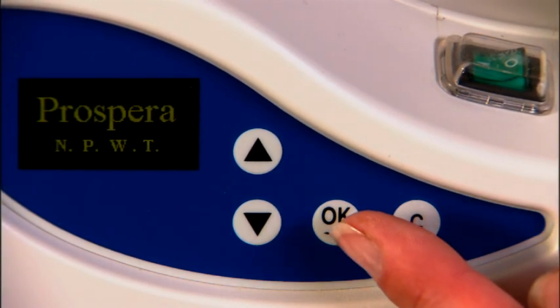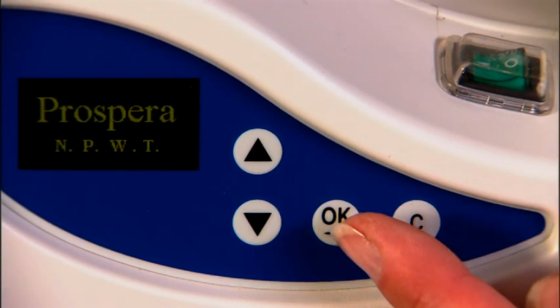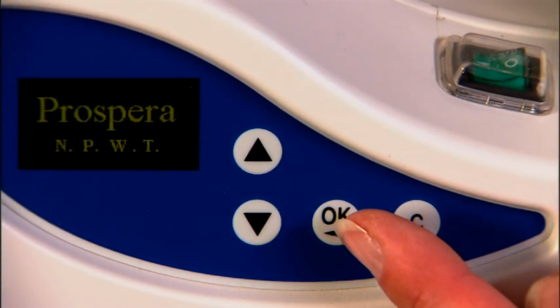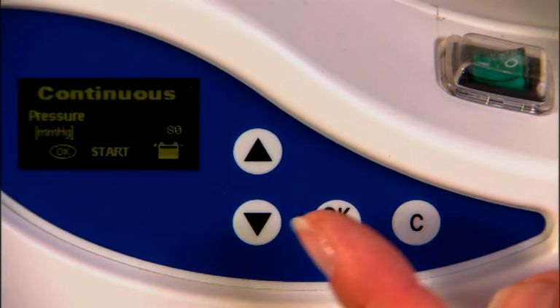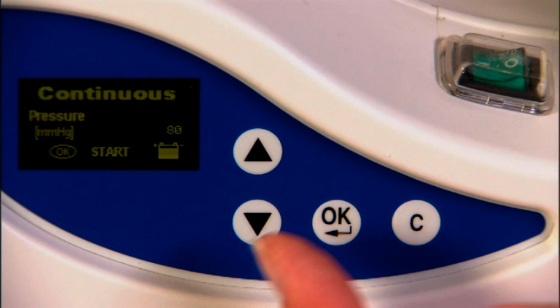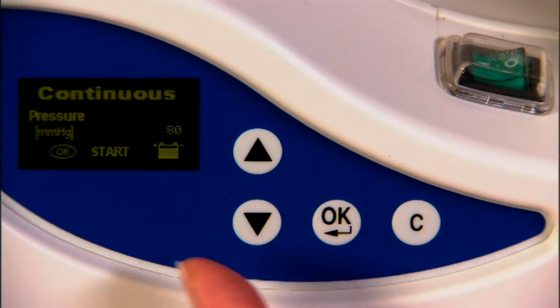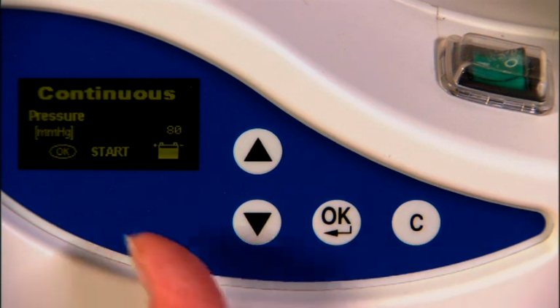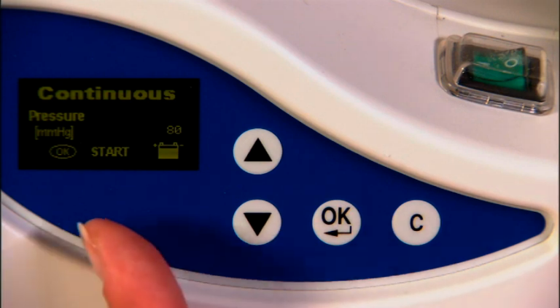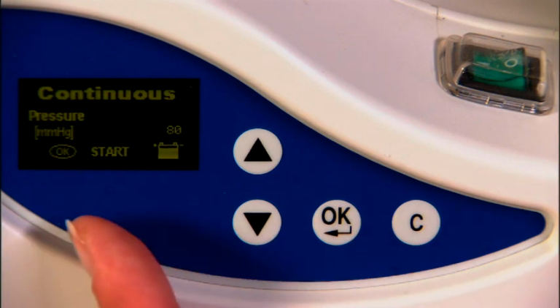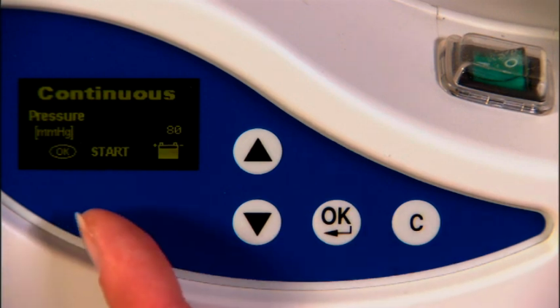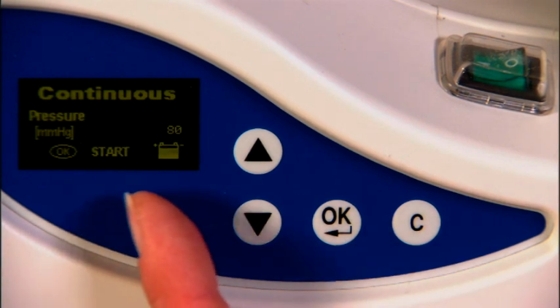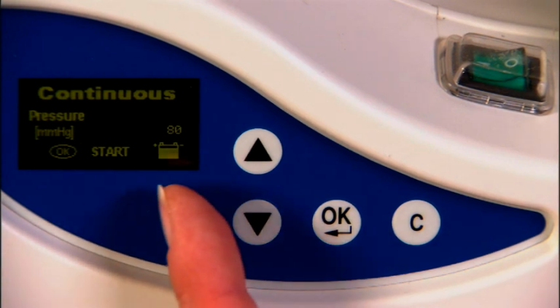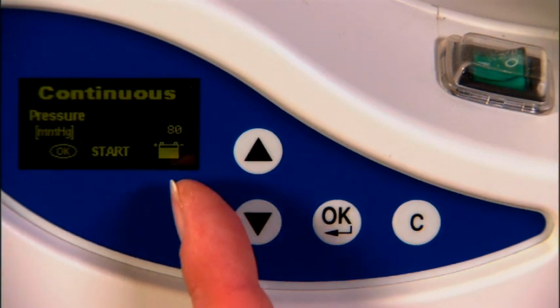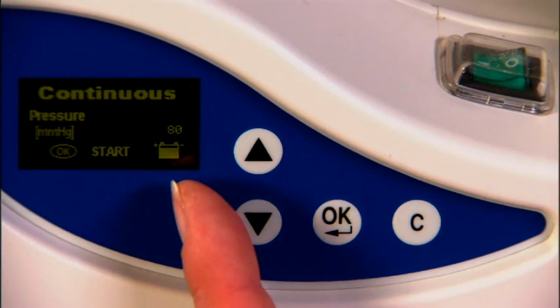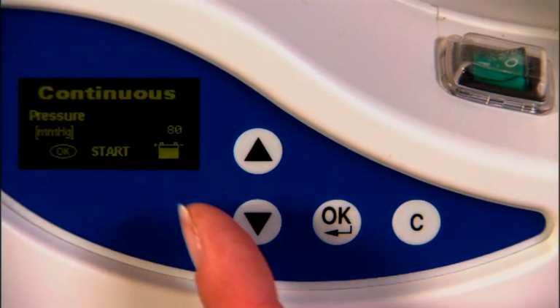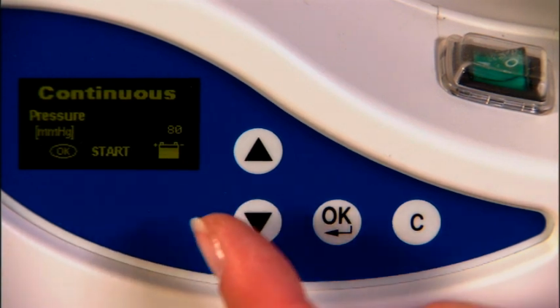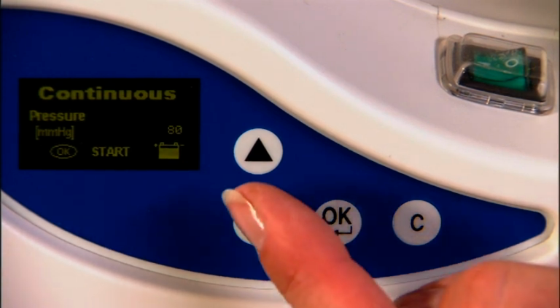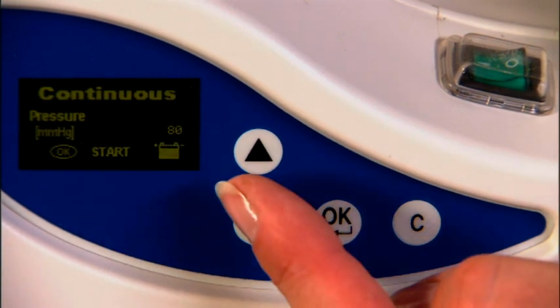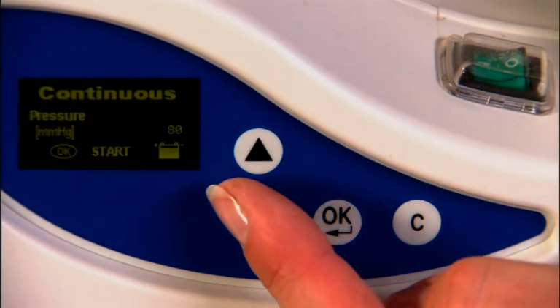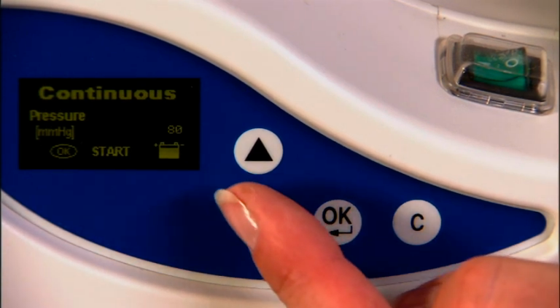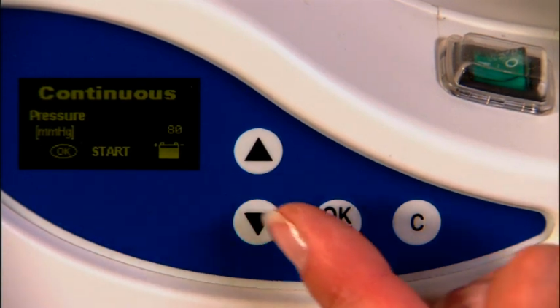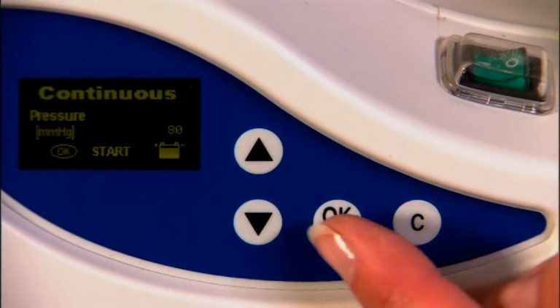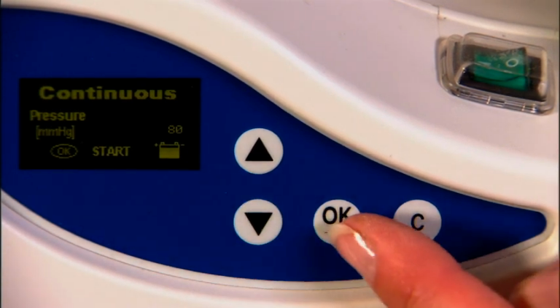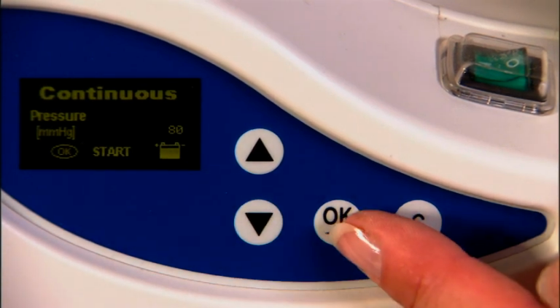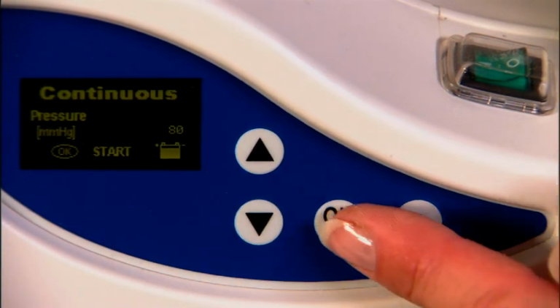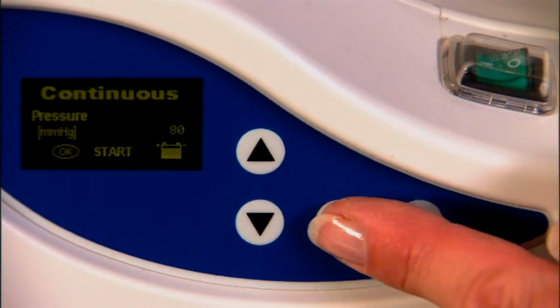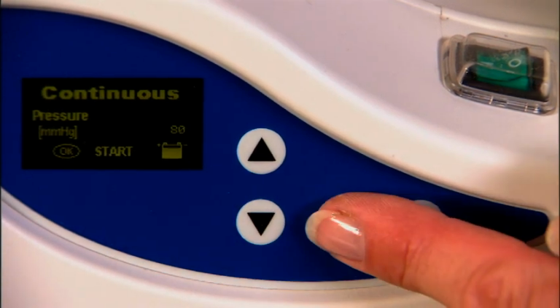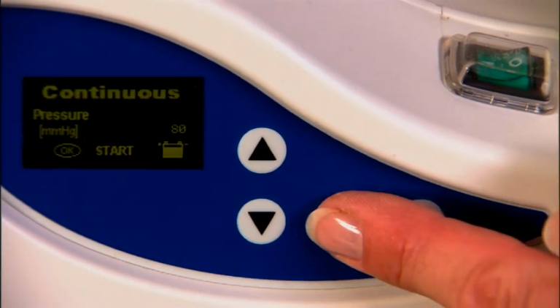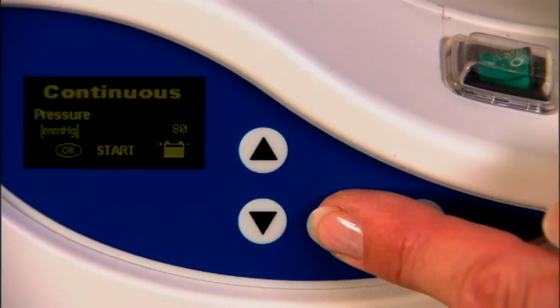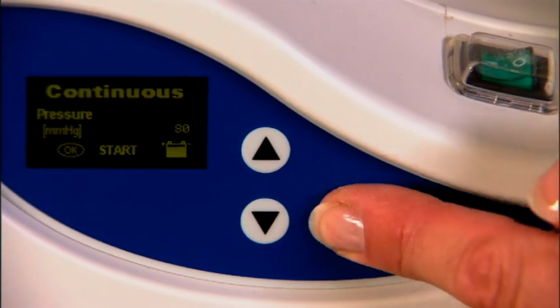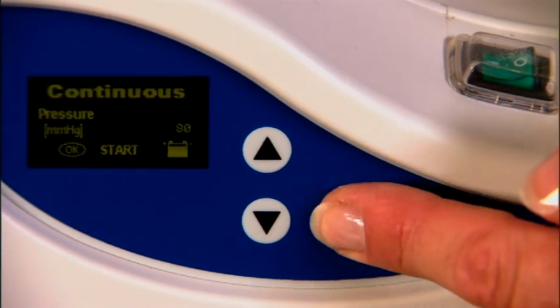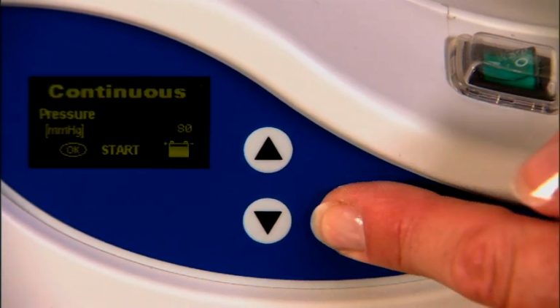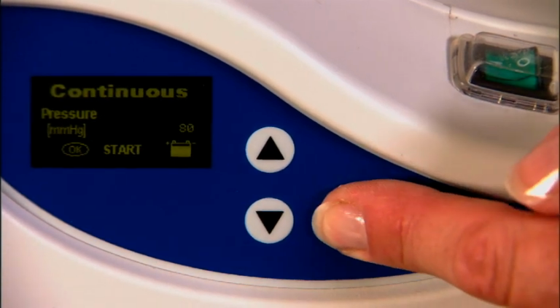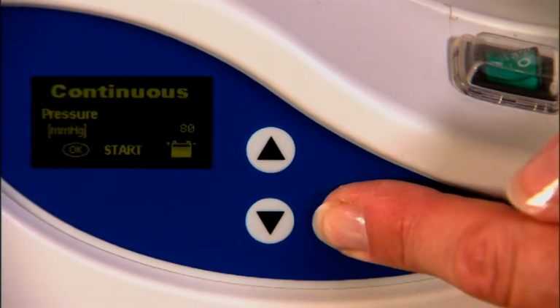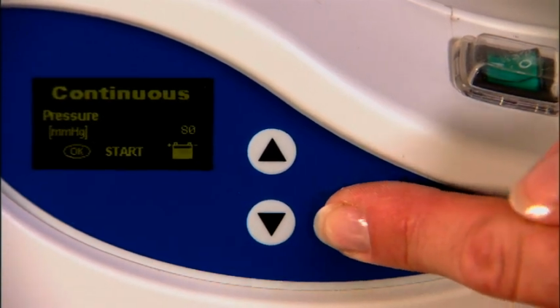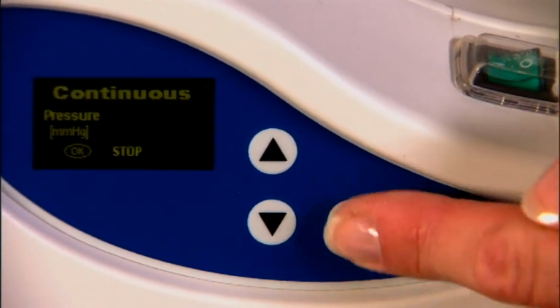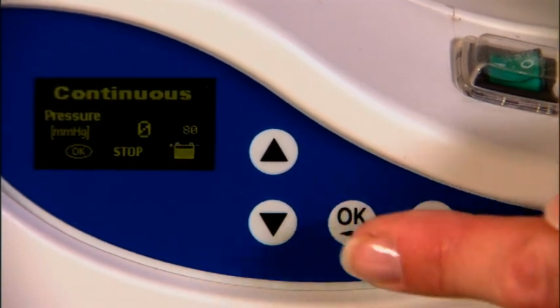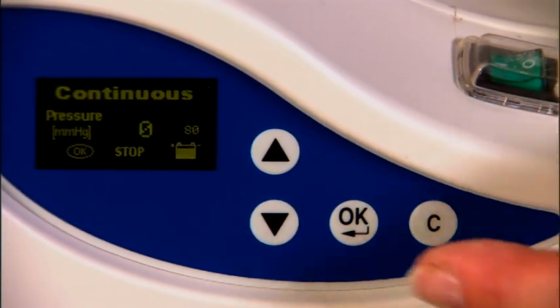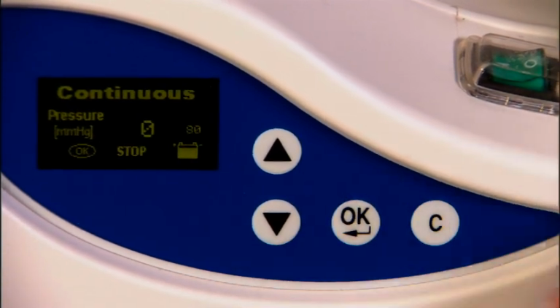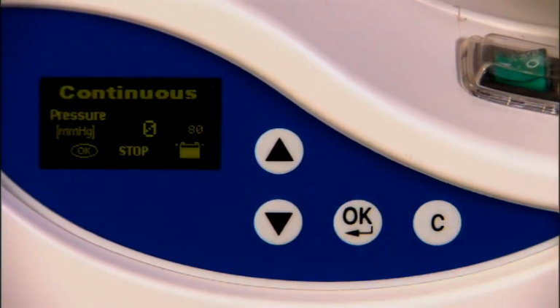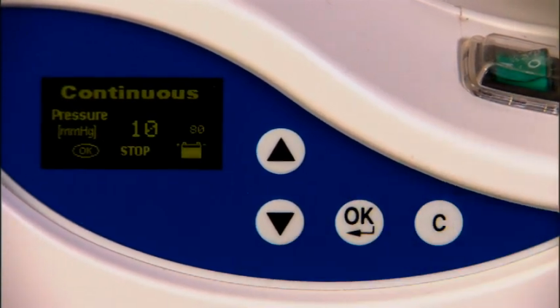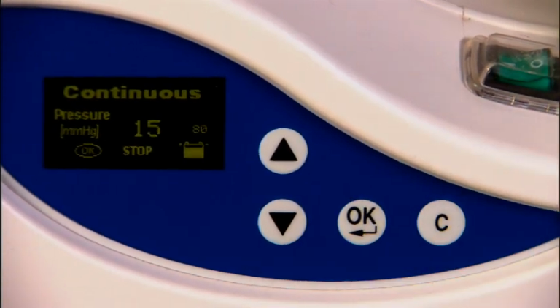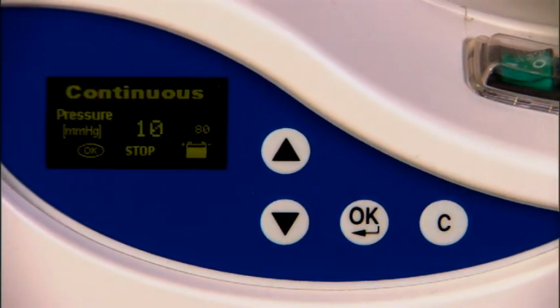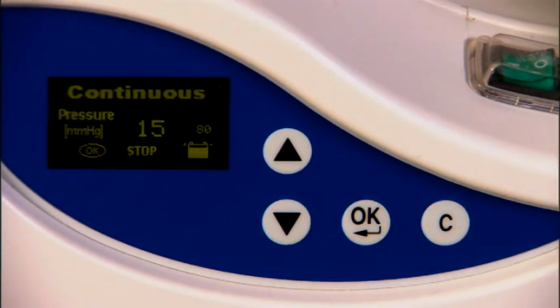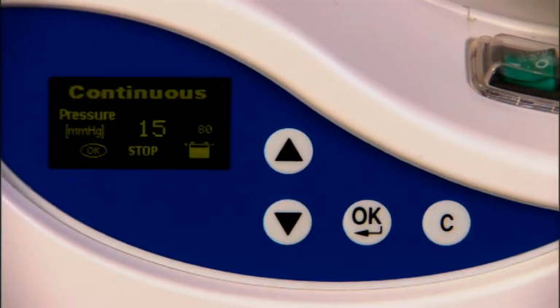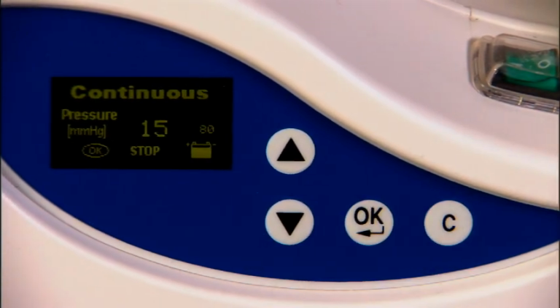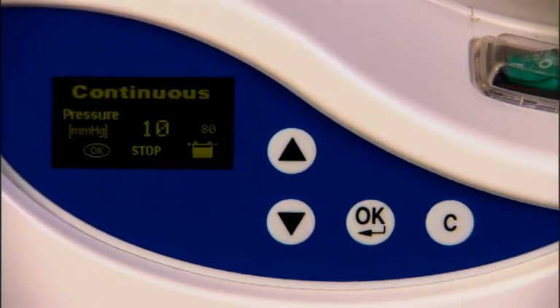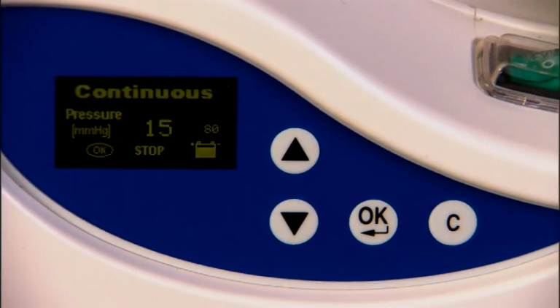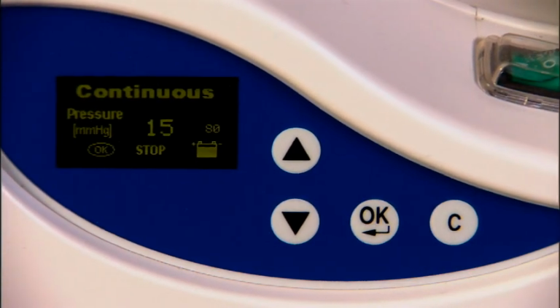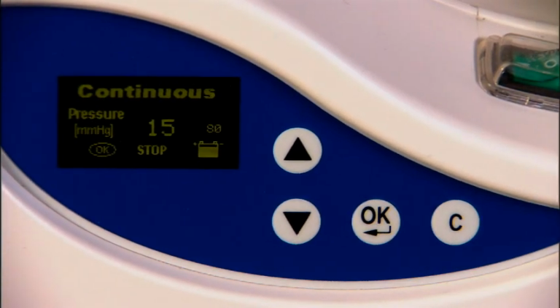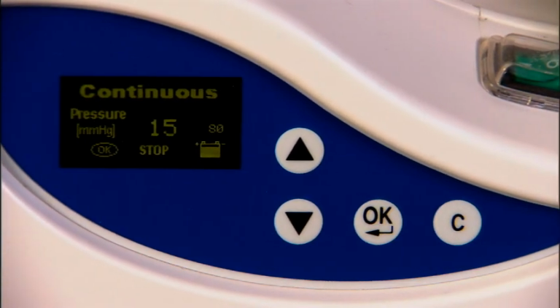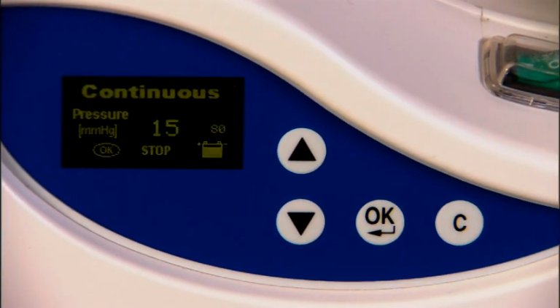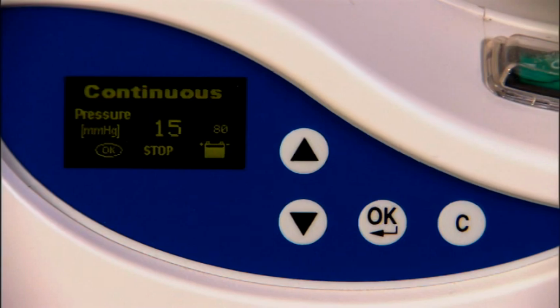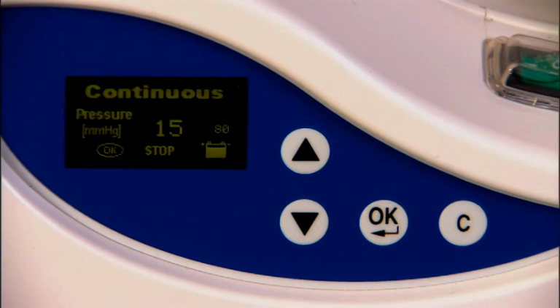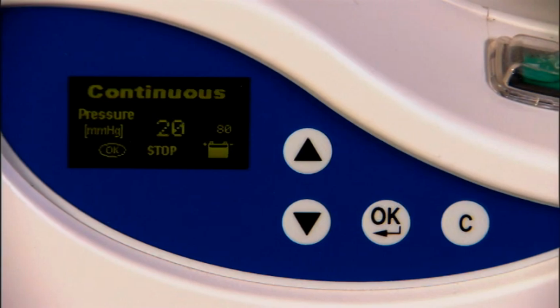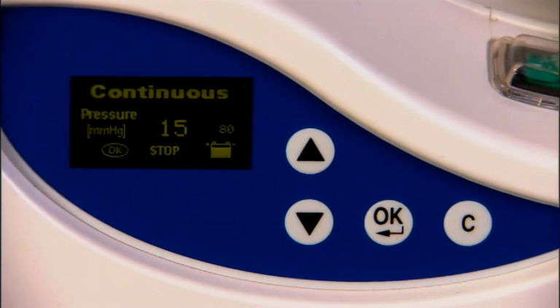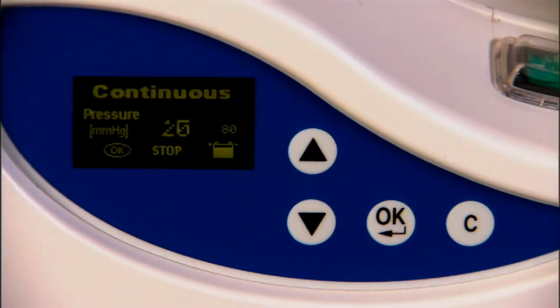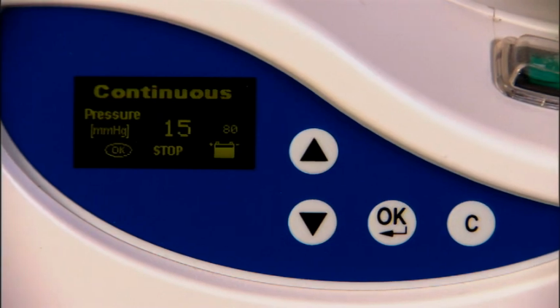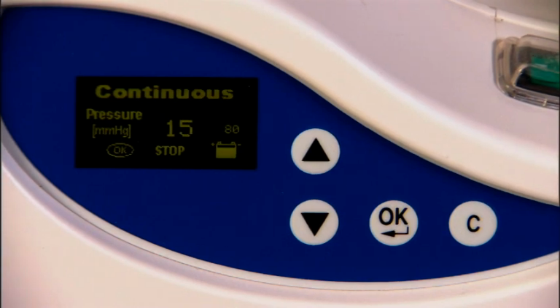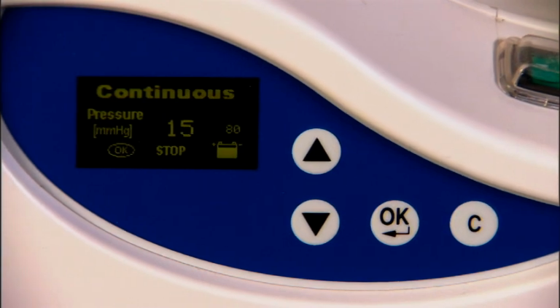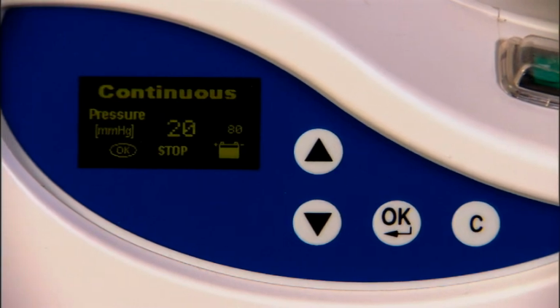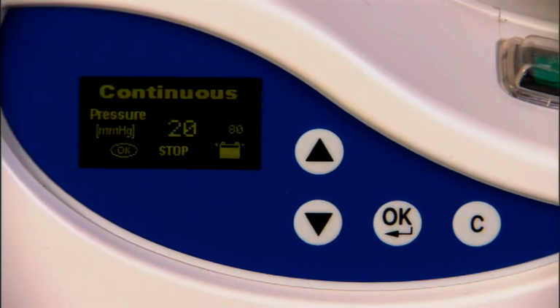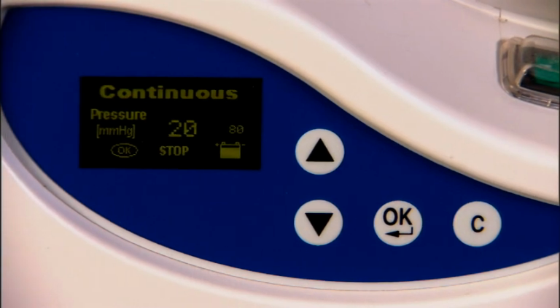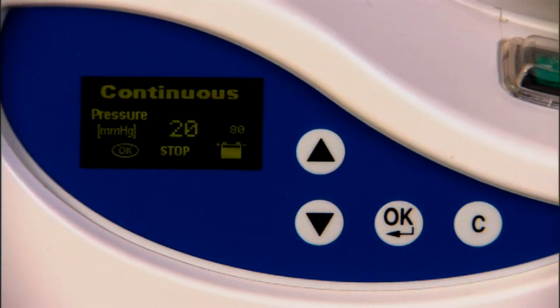If you choose a different pressure, toggle up and toggle down in increments of 5. Press OK to confirm, and OK to start your therapy.